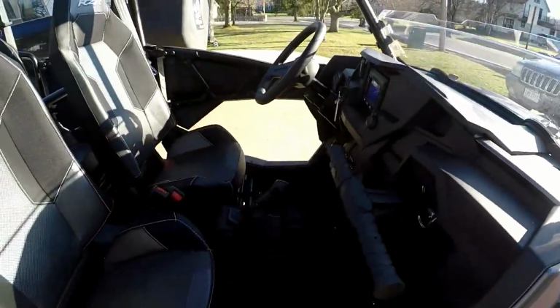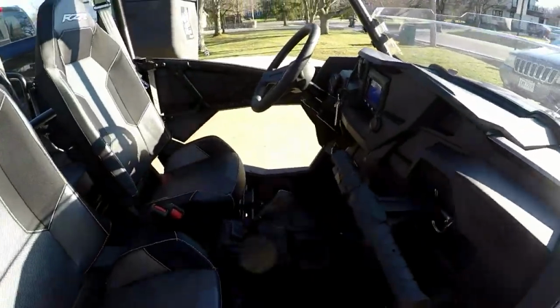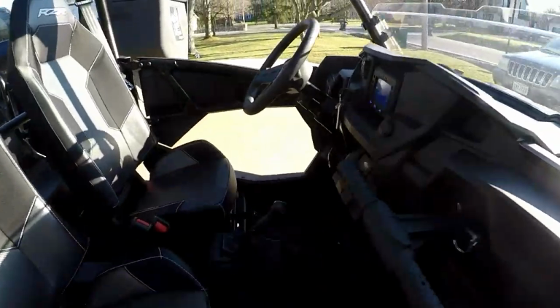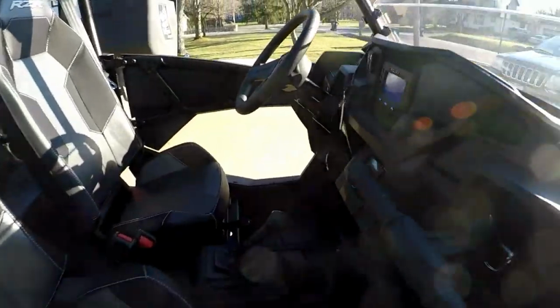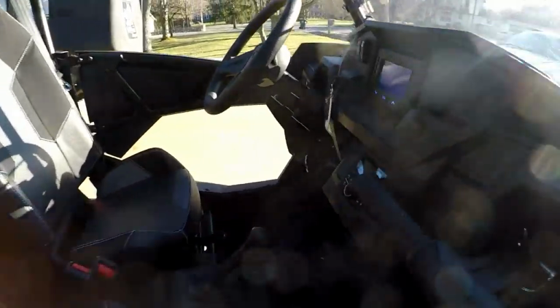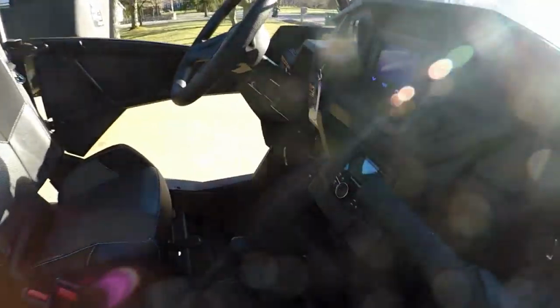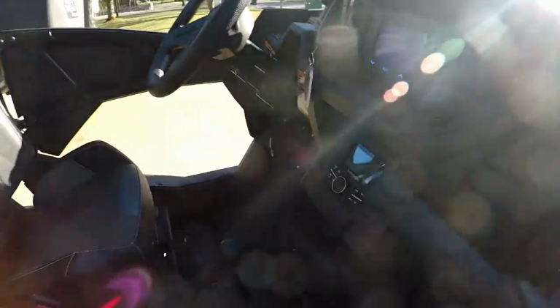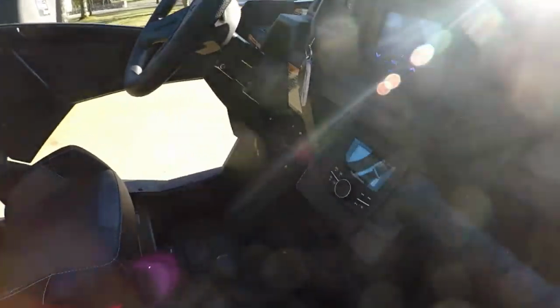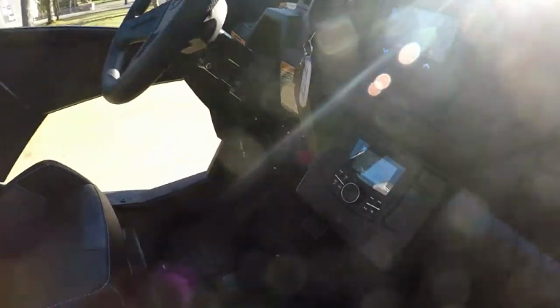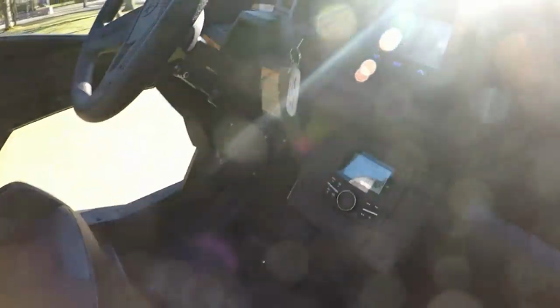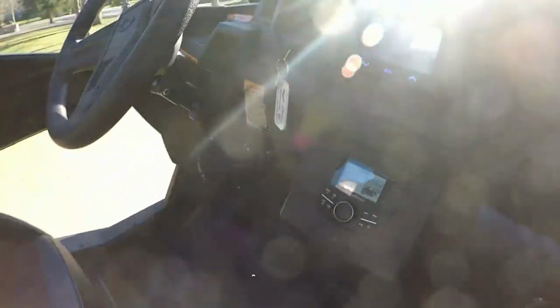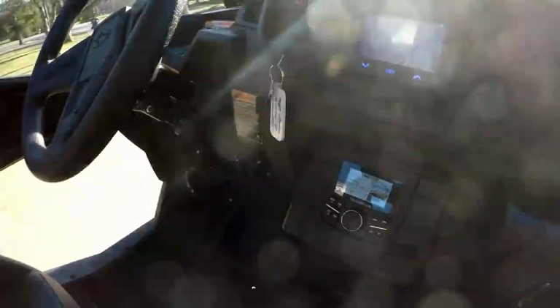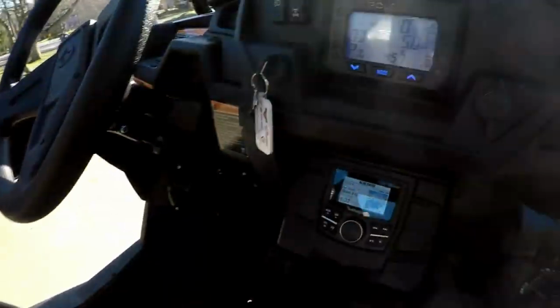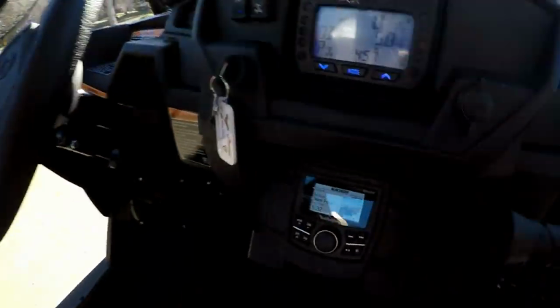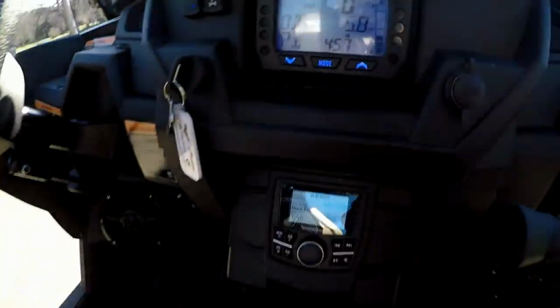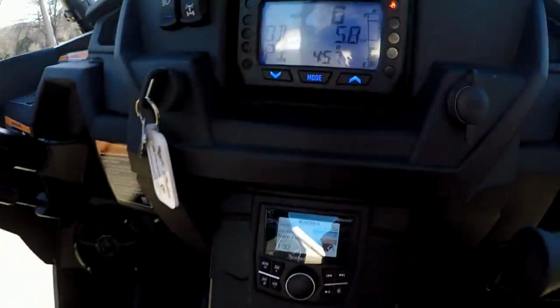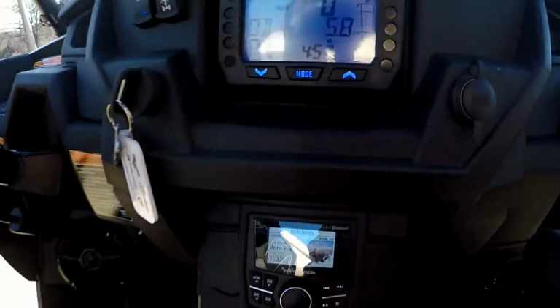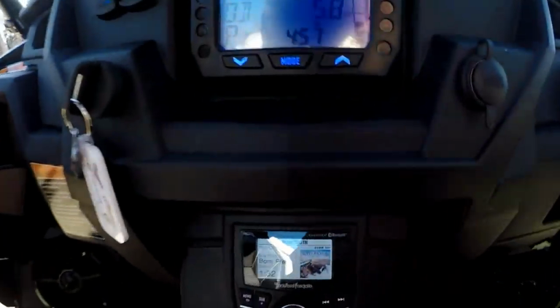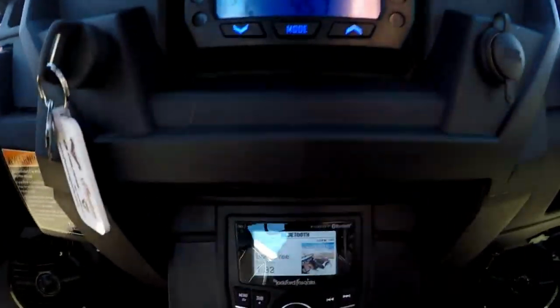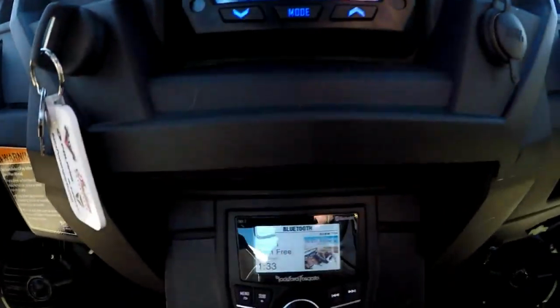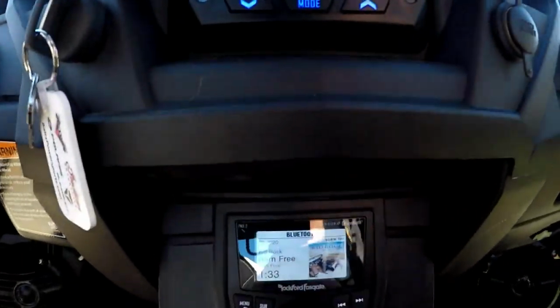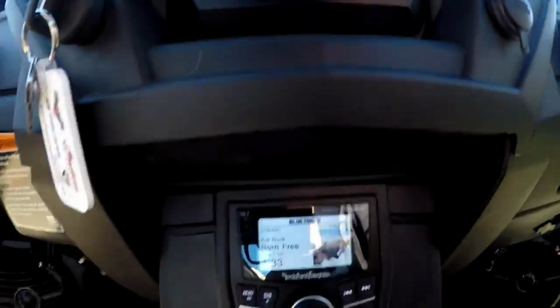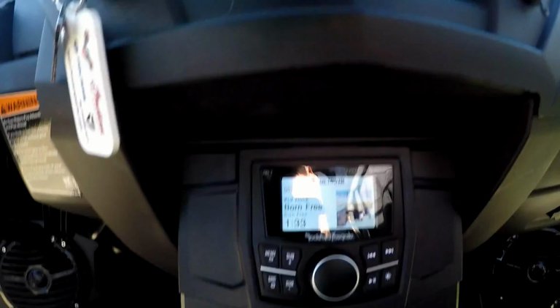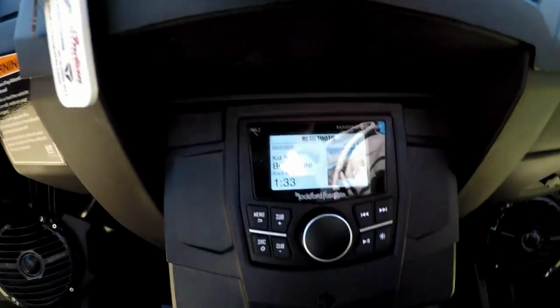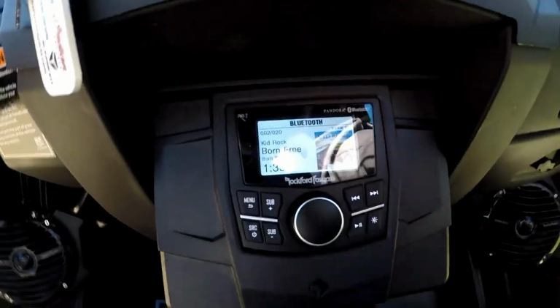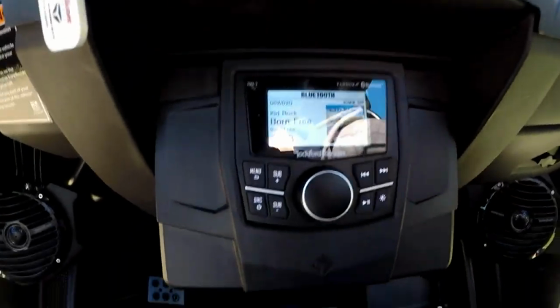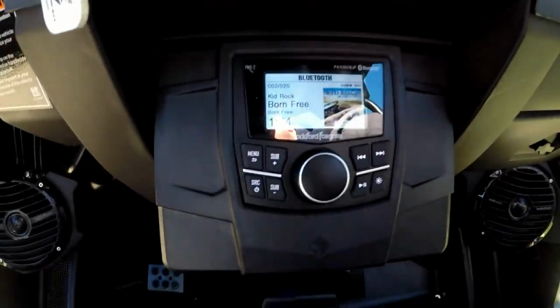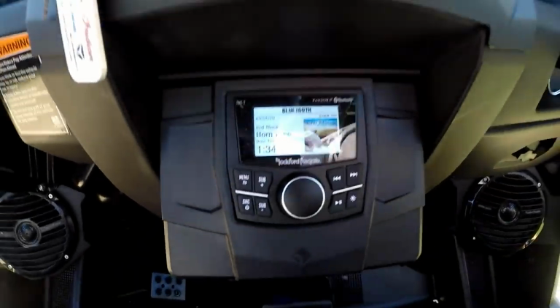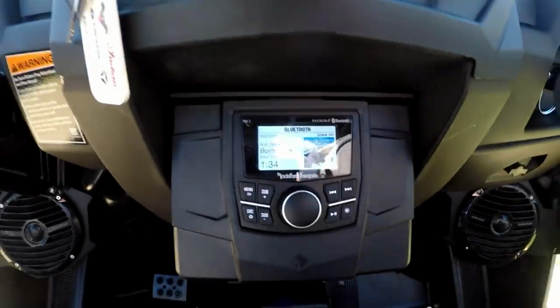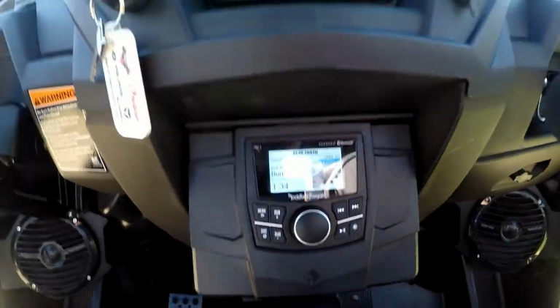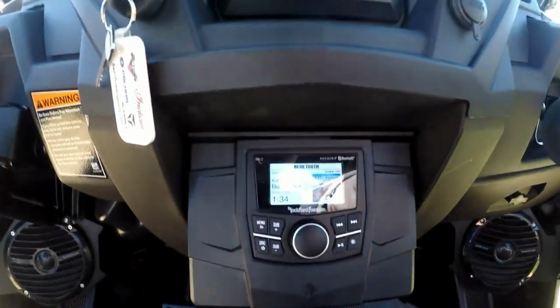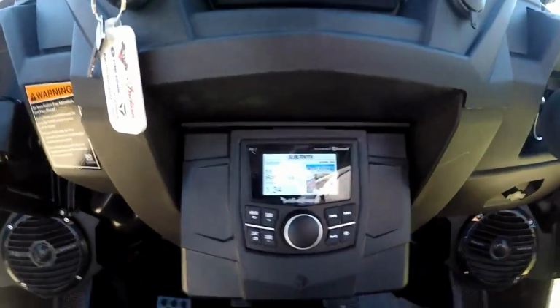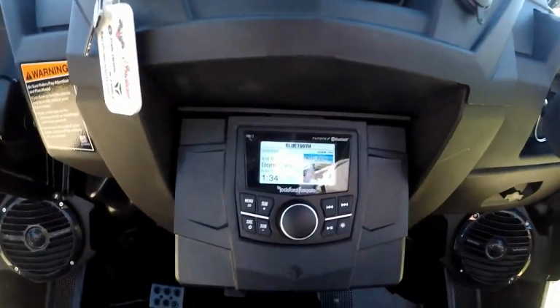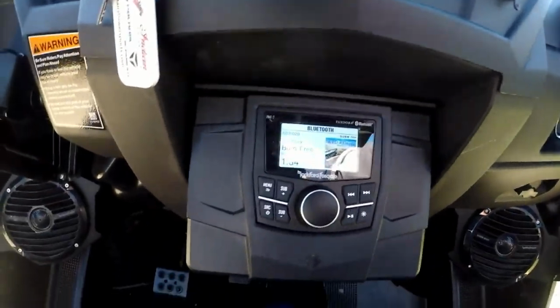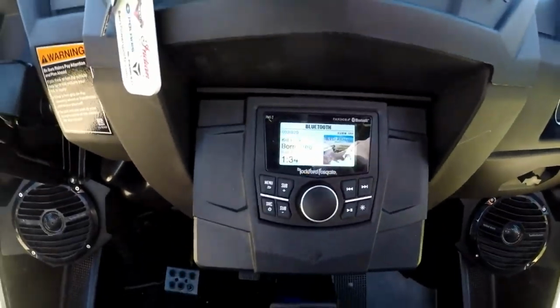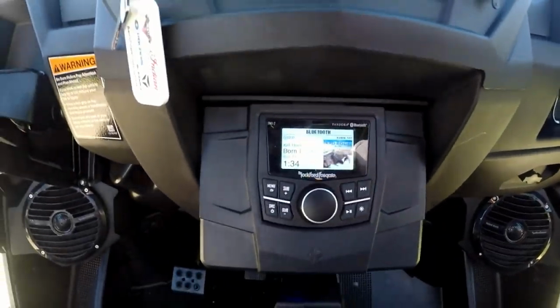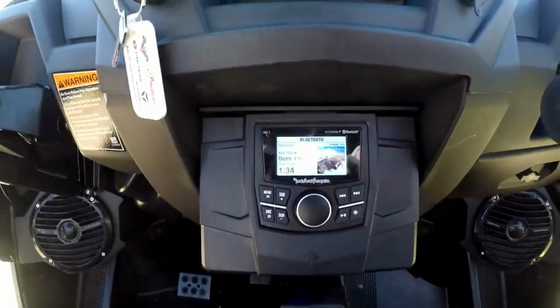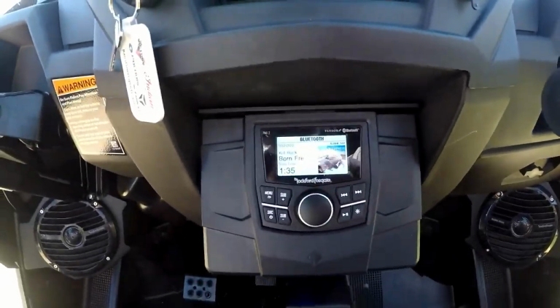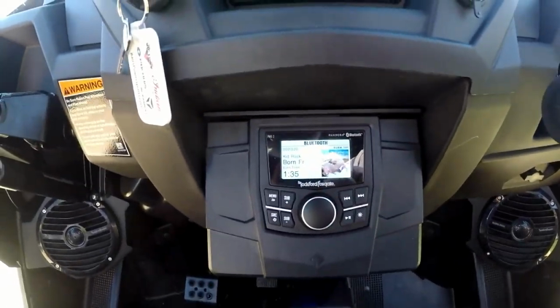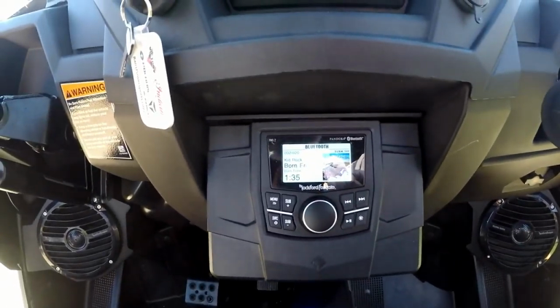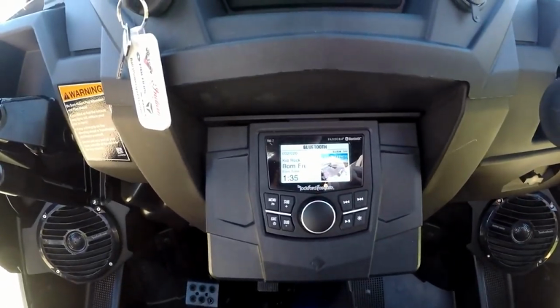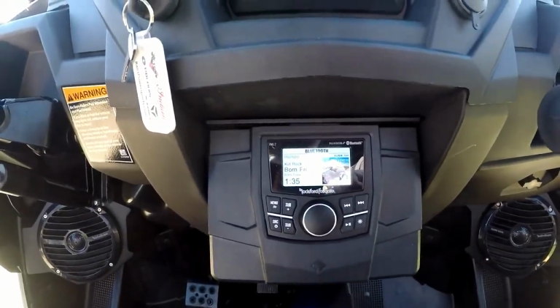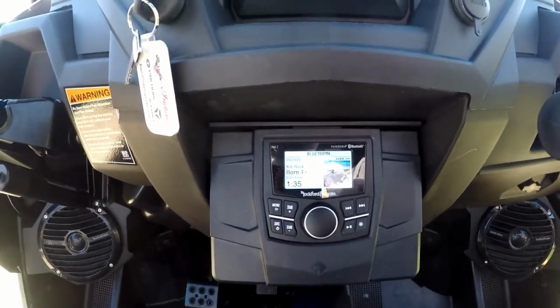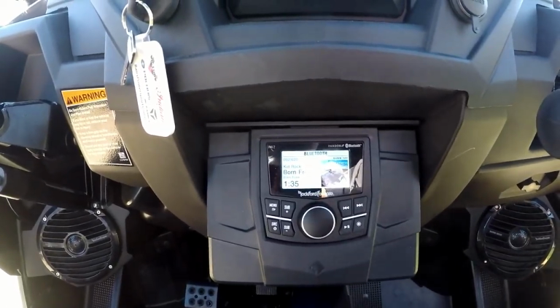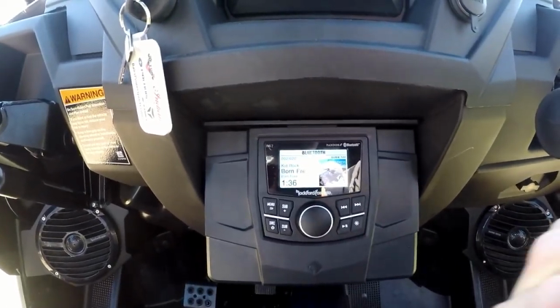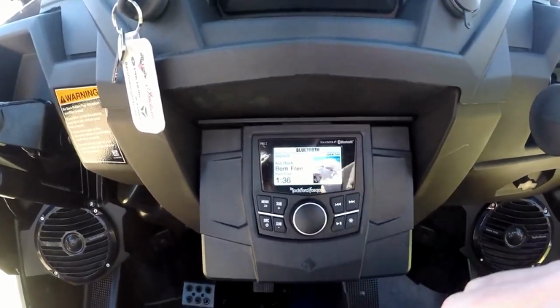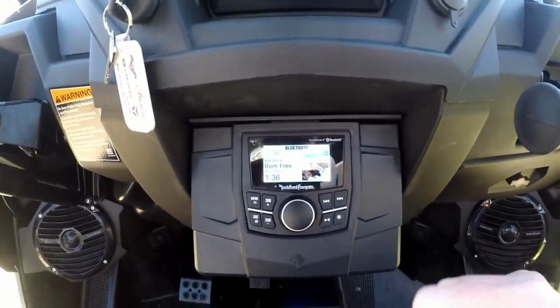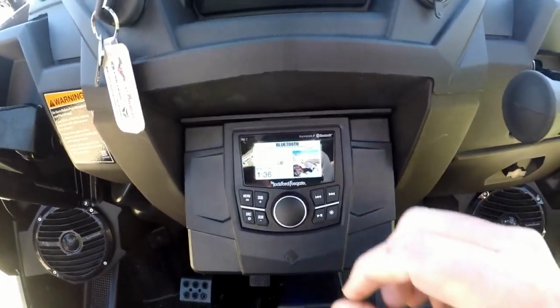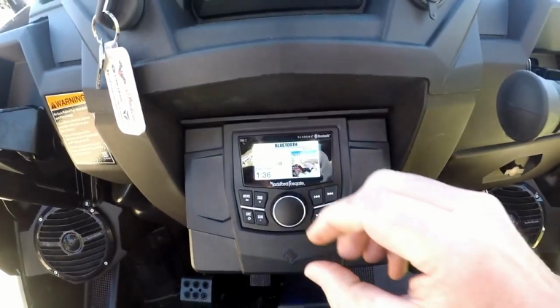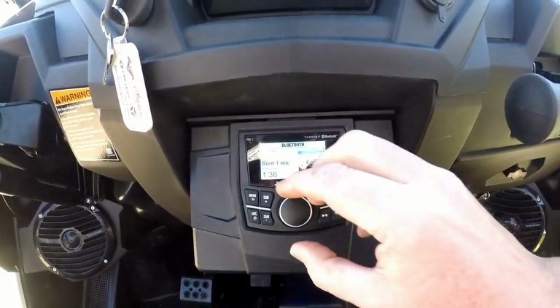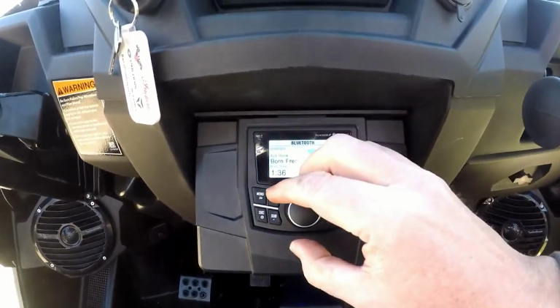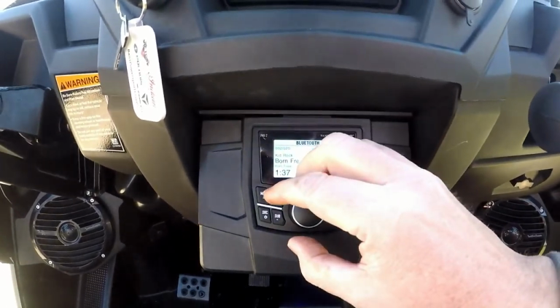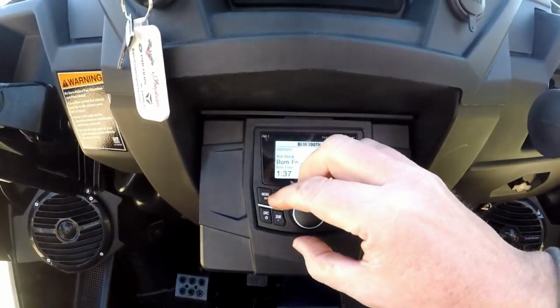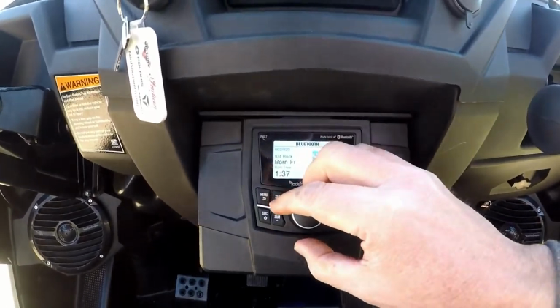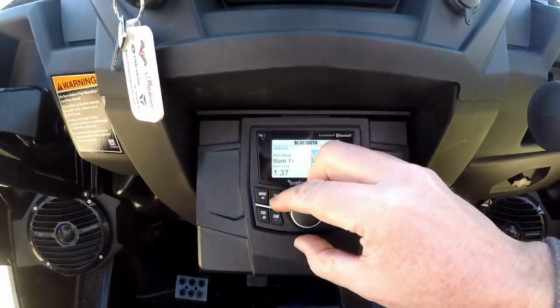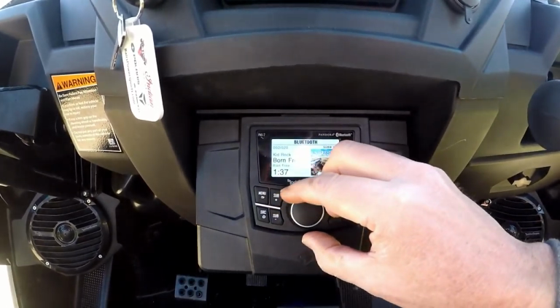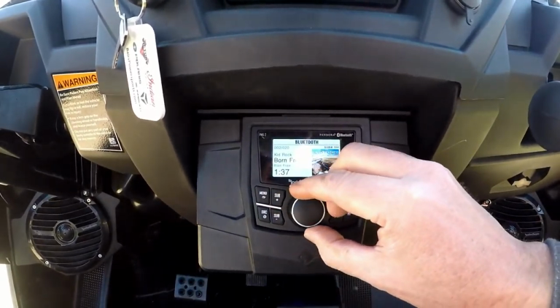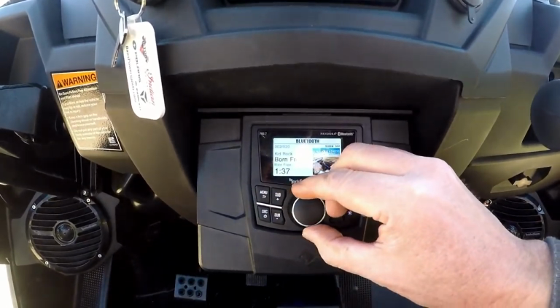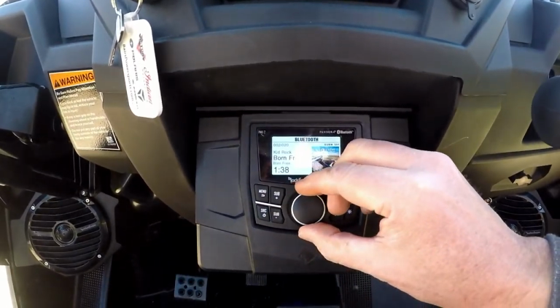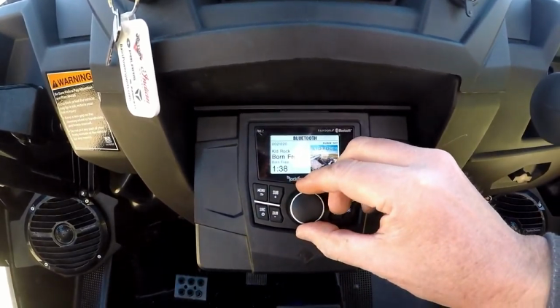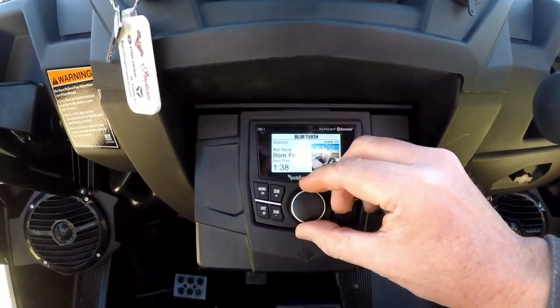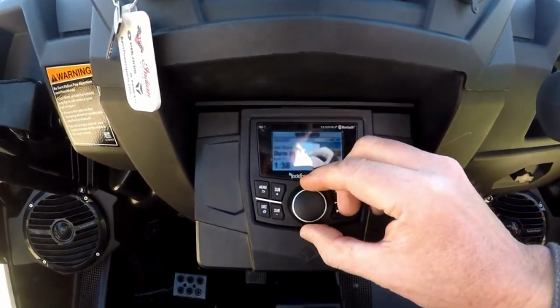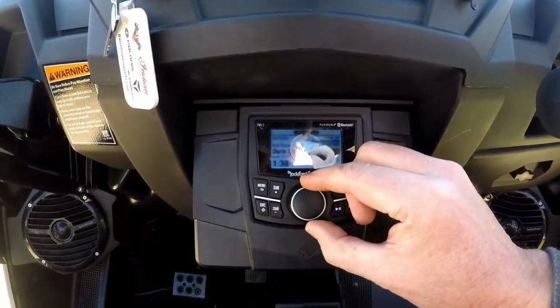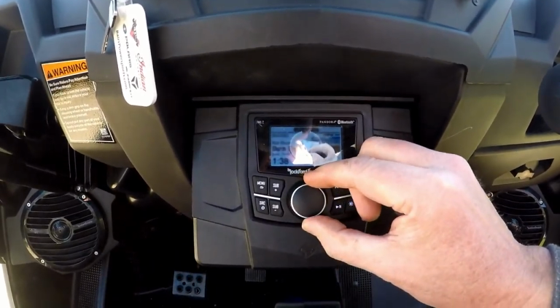You can make all your controls here, so you can adjust your bass, your treble, and you can make this baby thump.